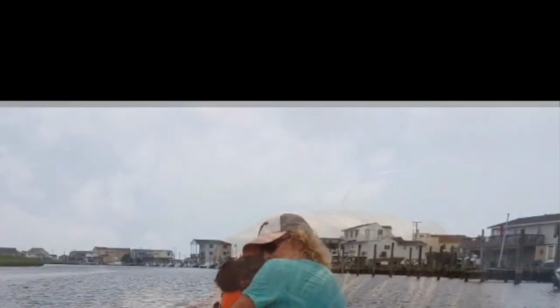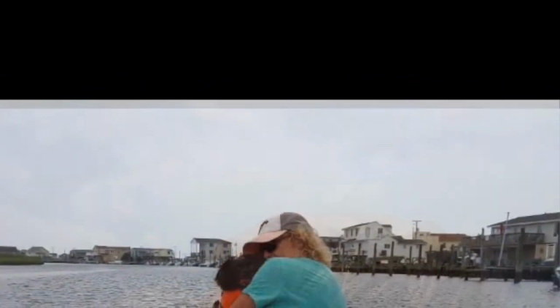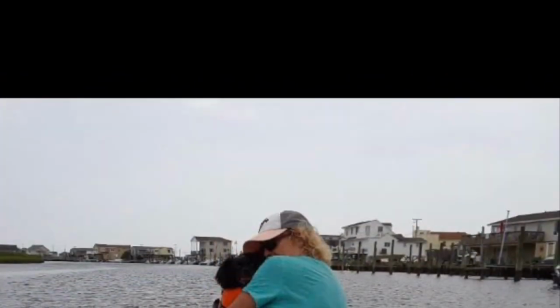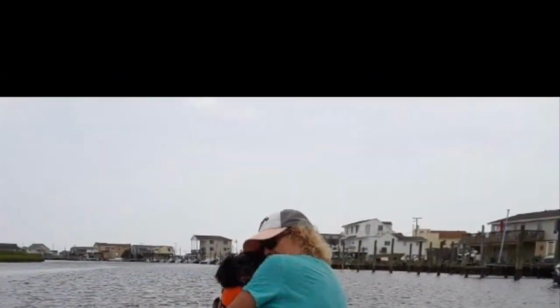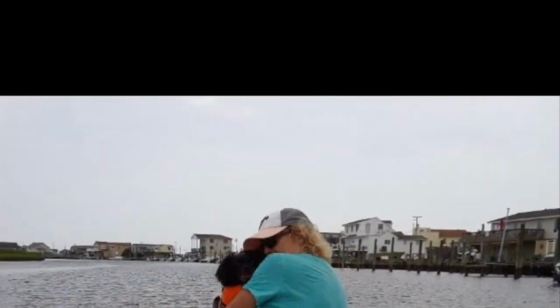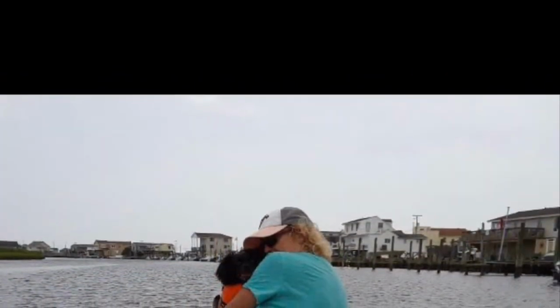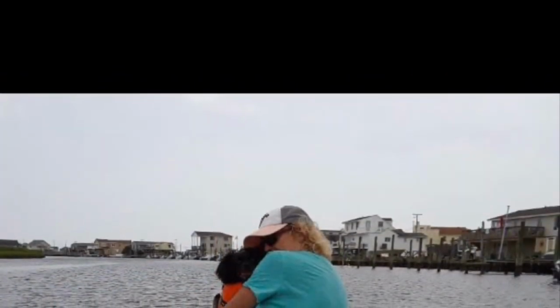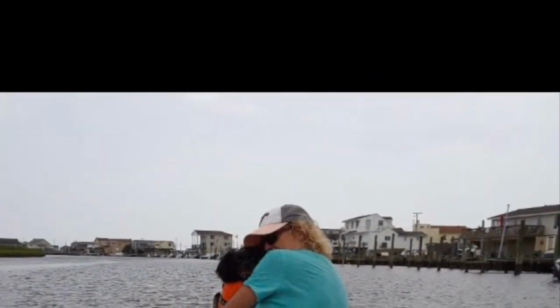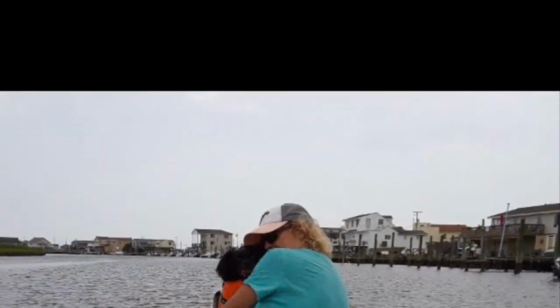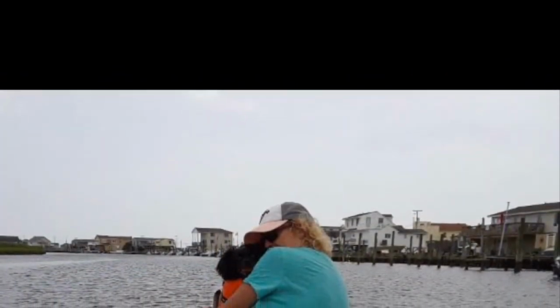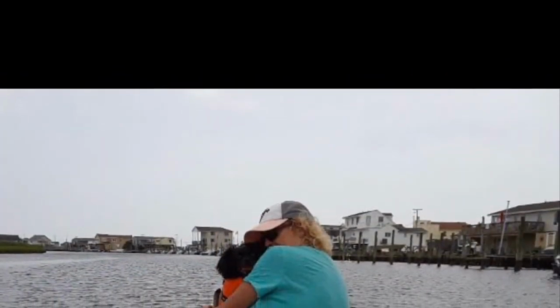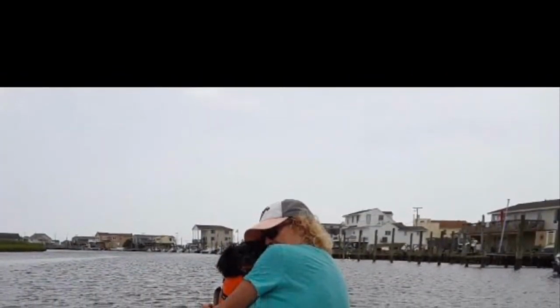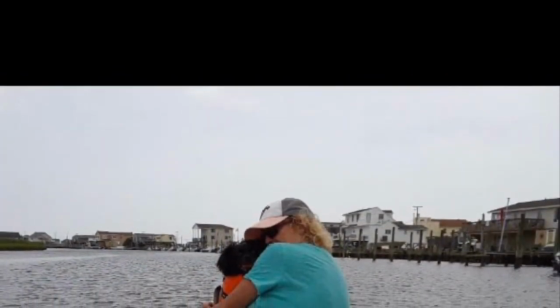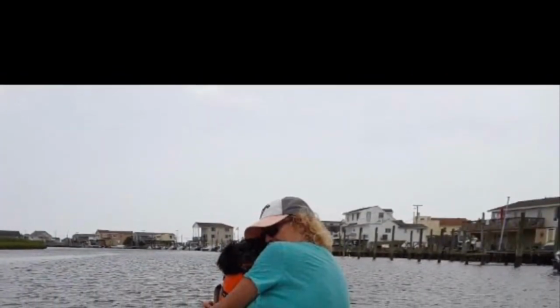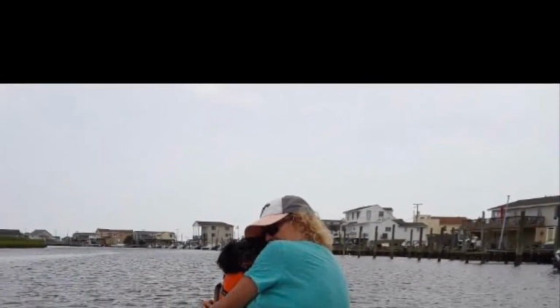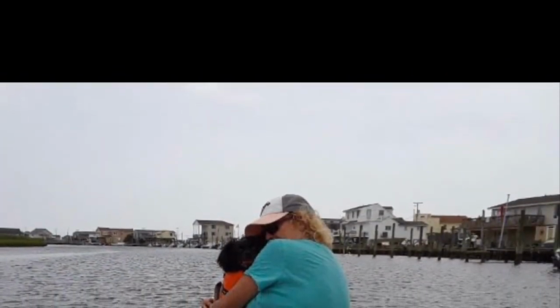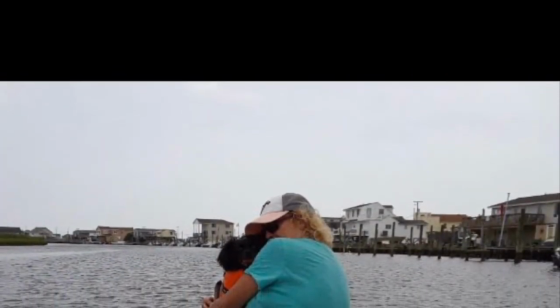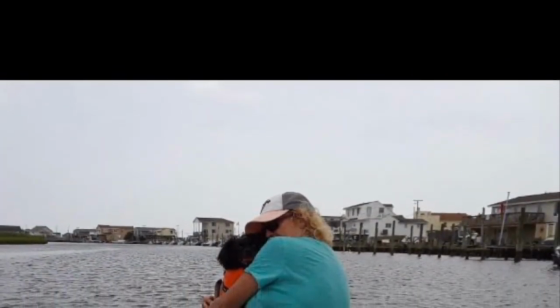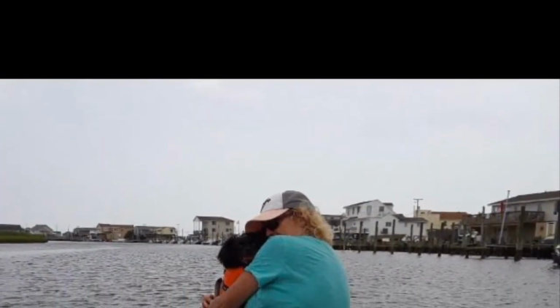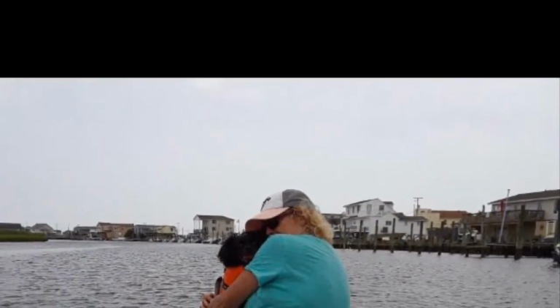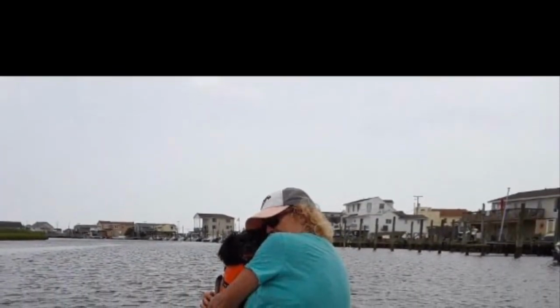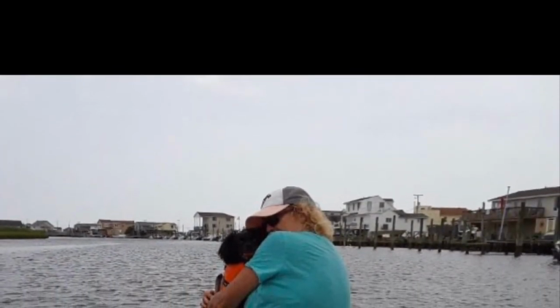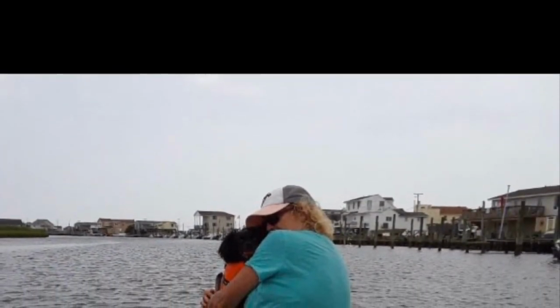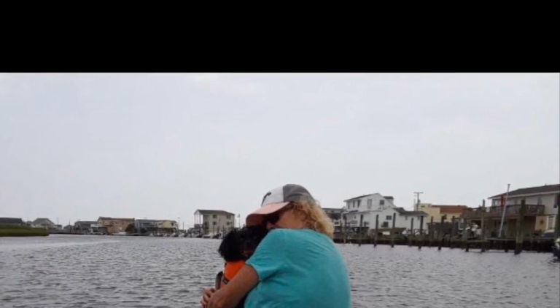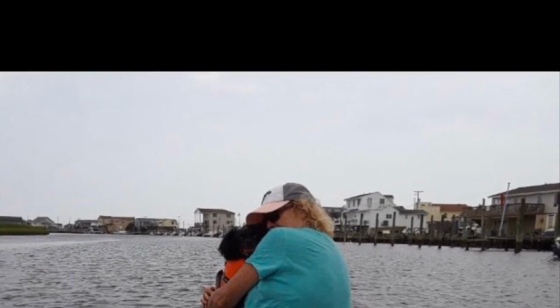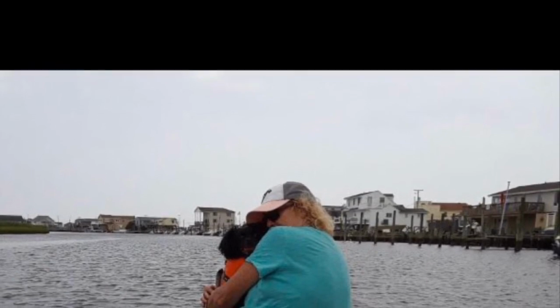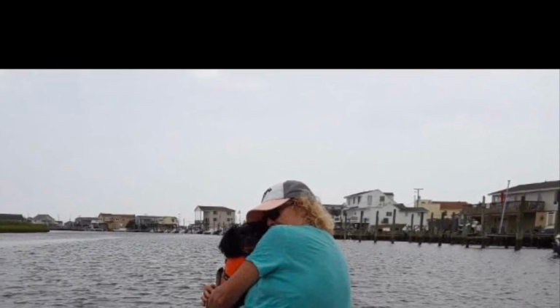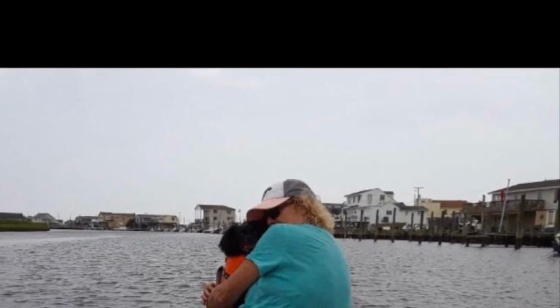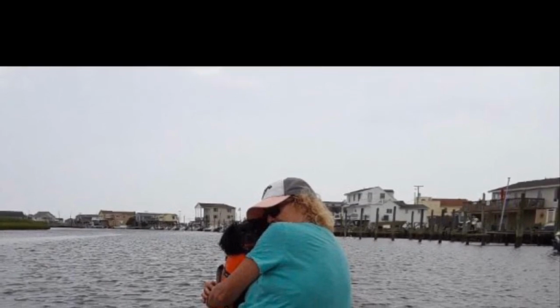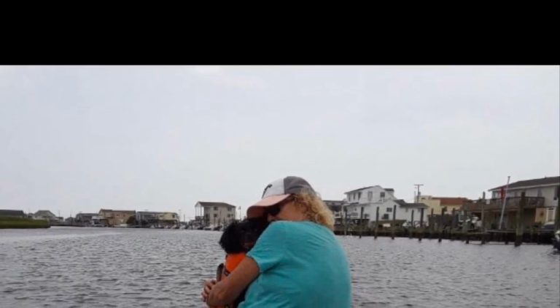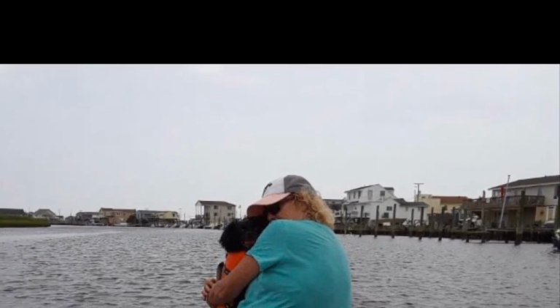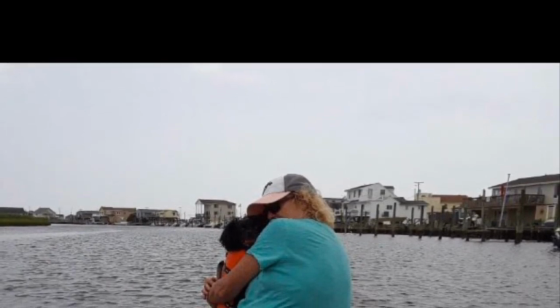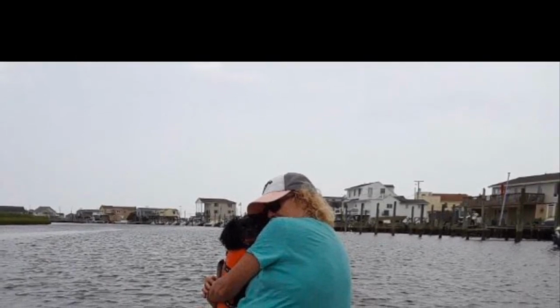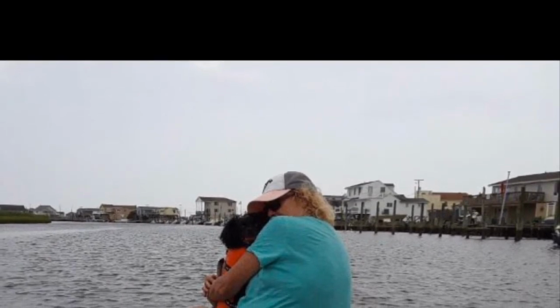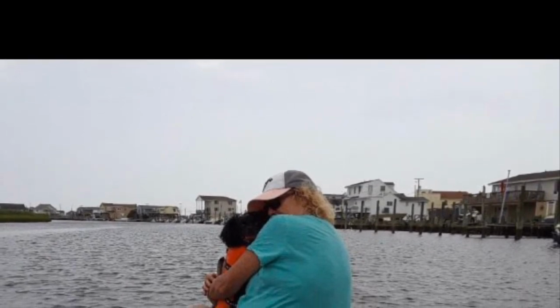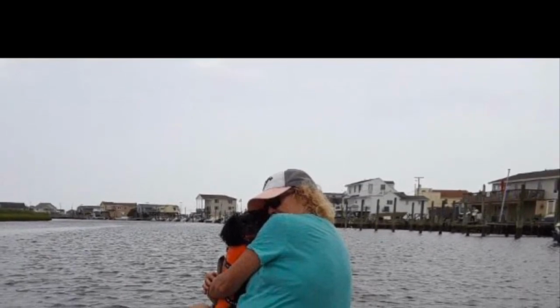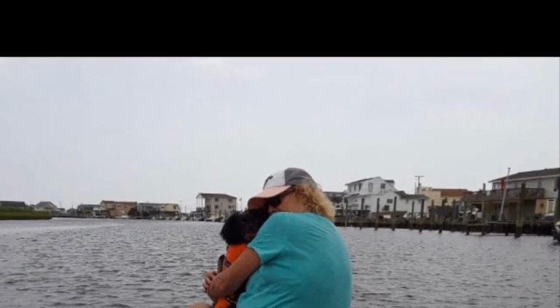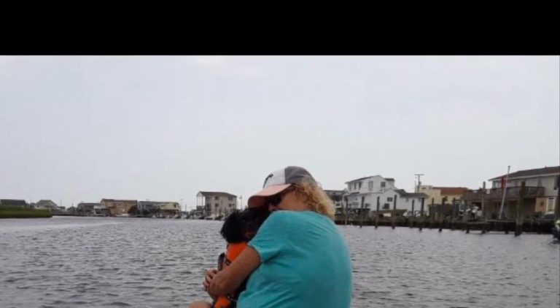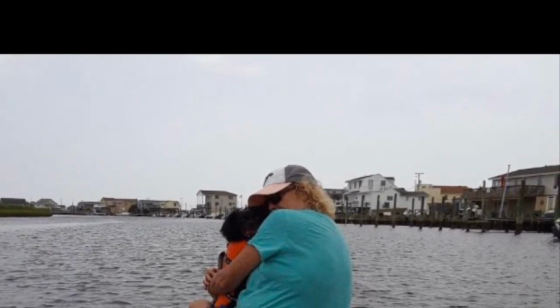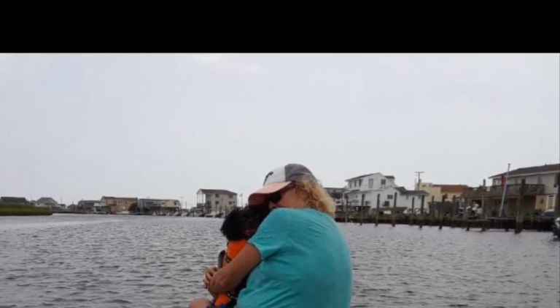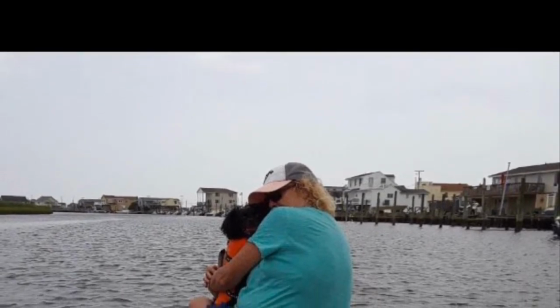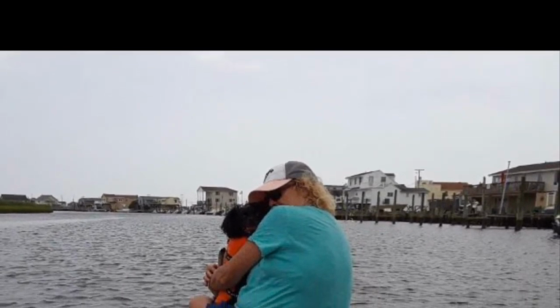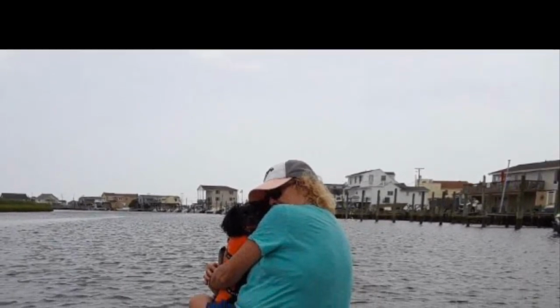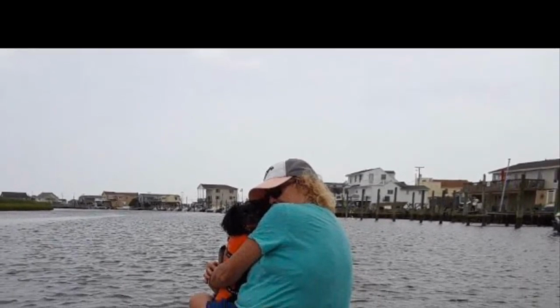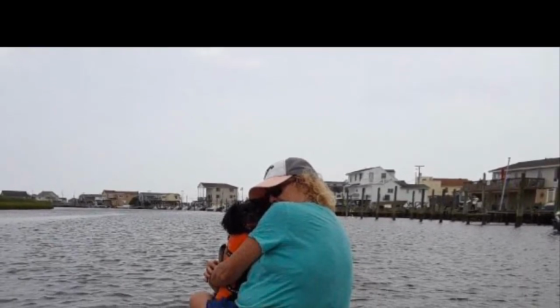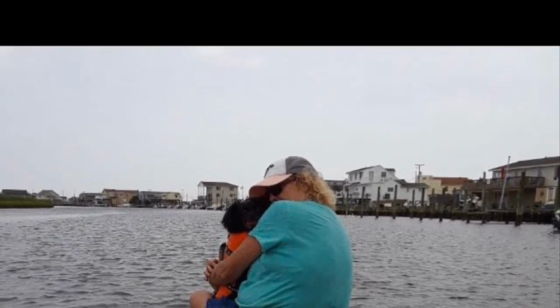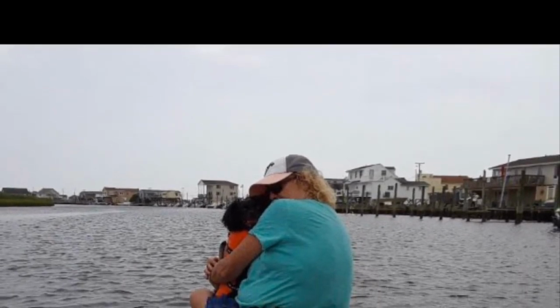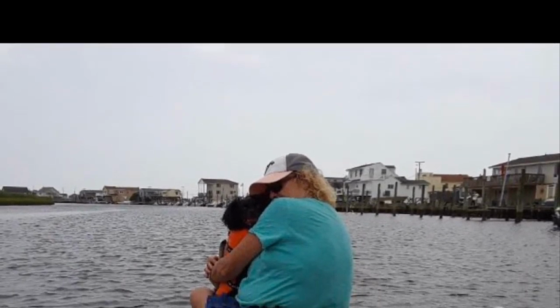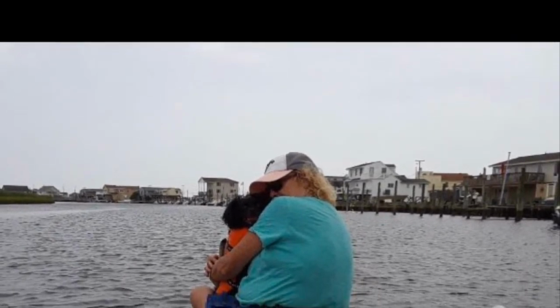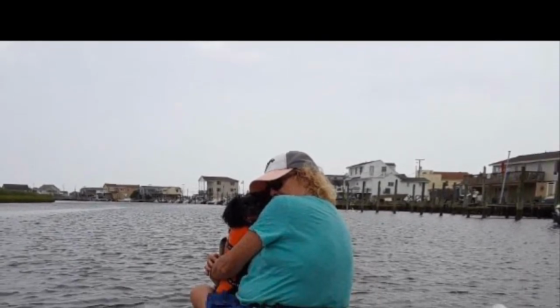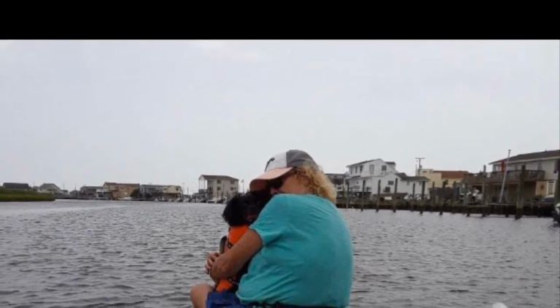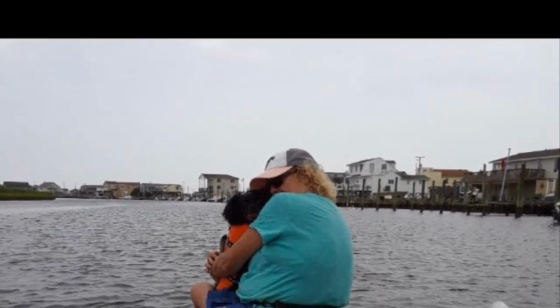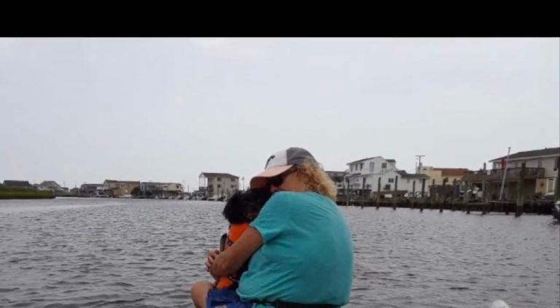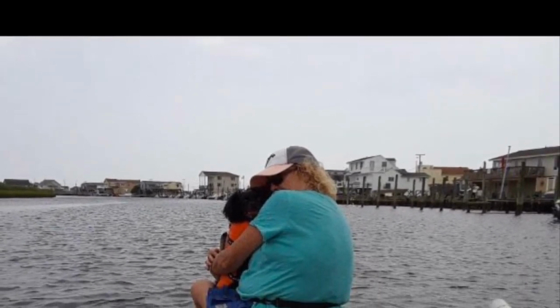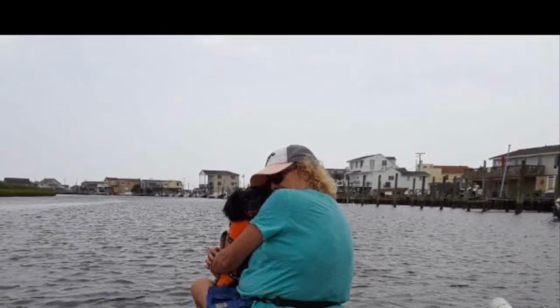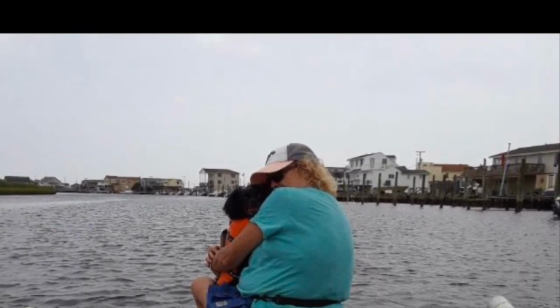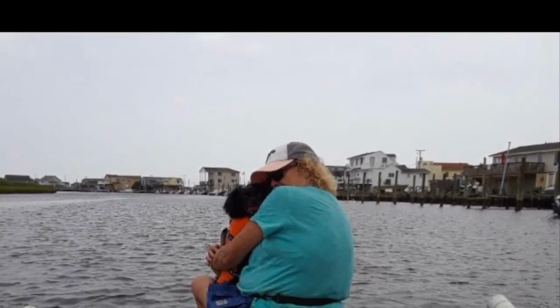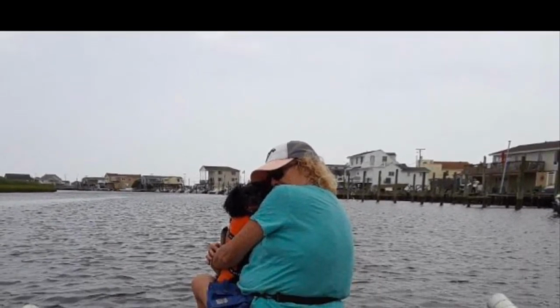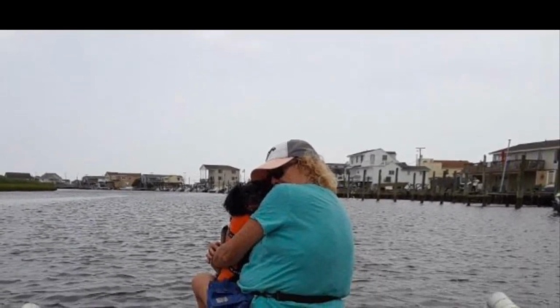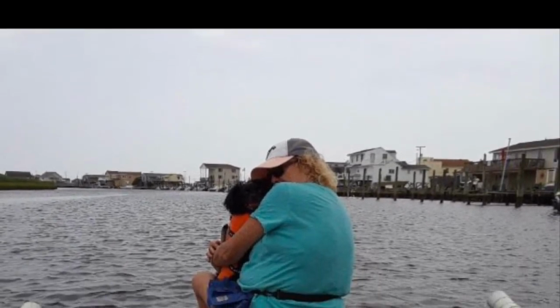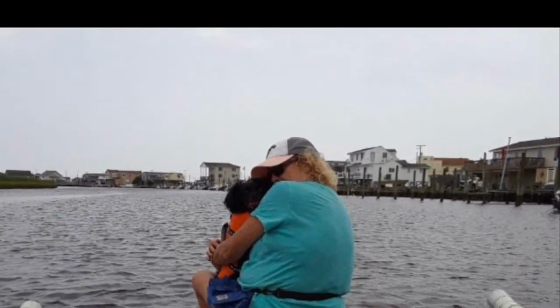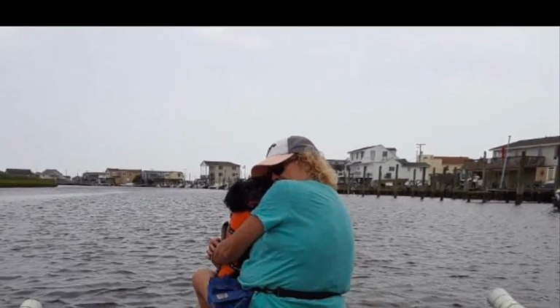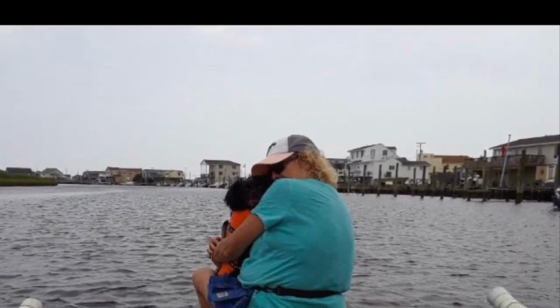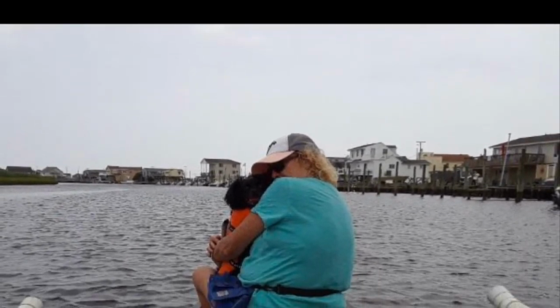This is me holding the dog. We're in the back bays. The water was not very rough there because we're in the back bays.